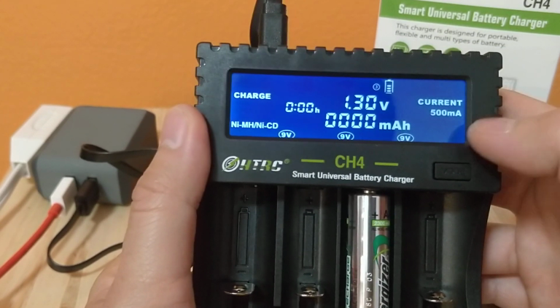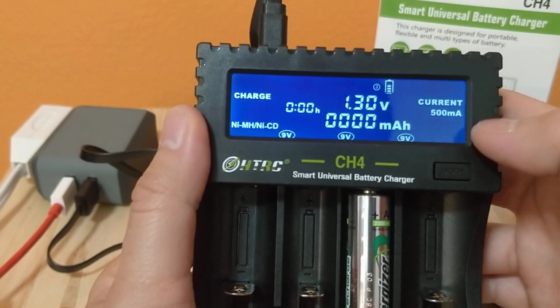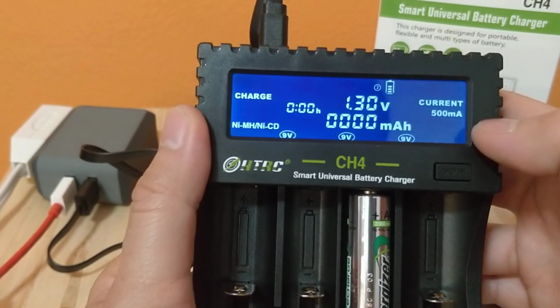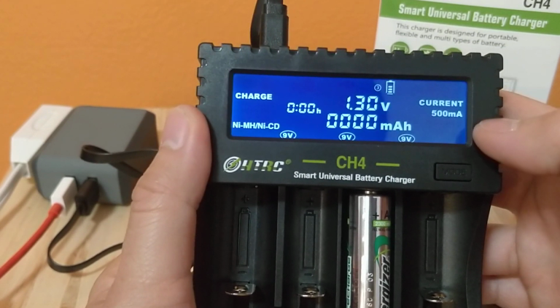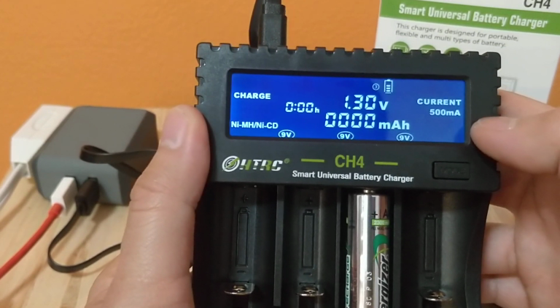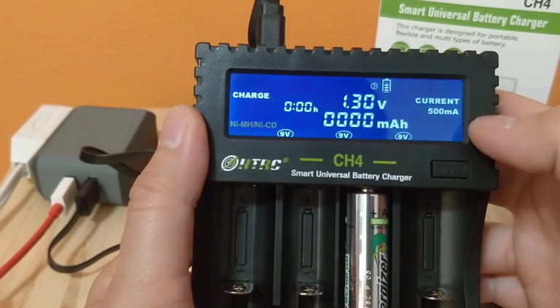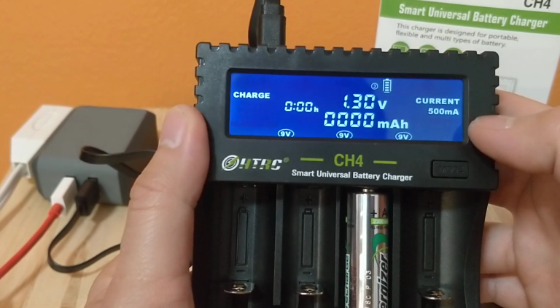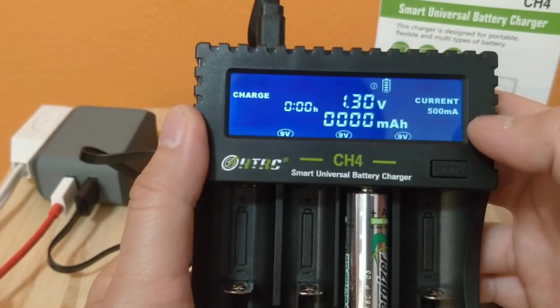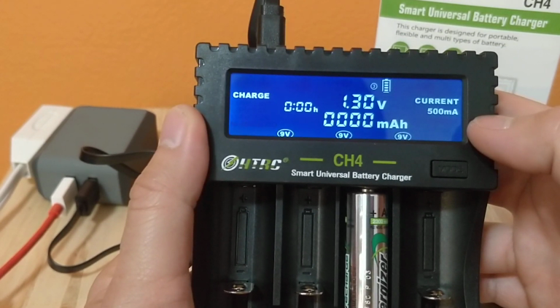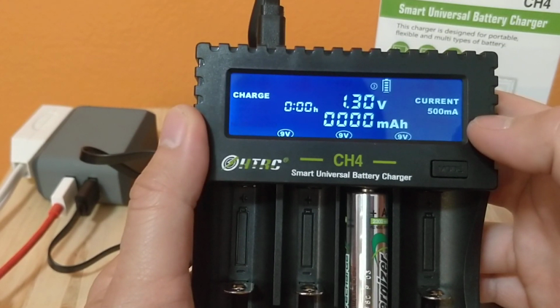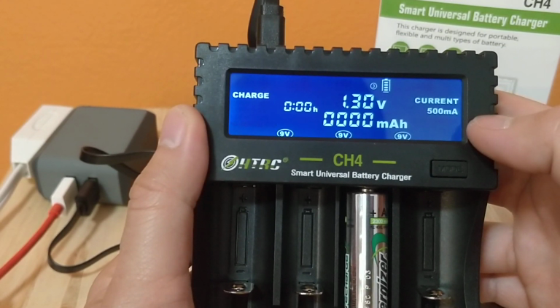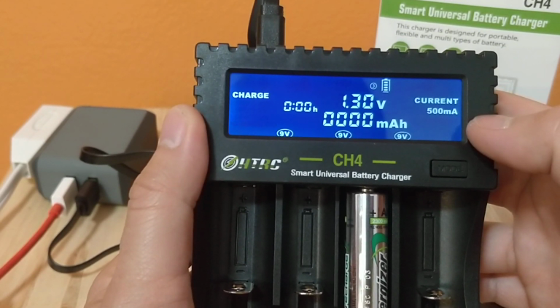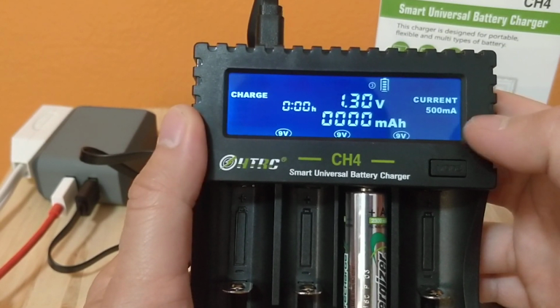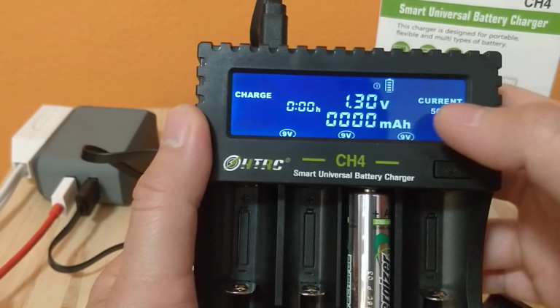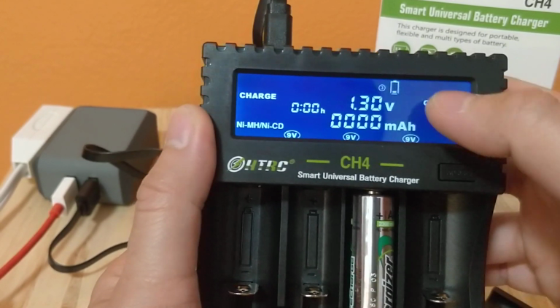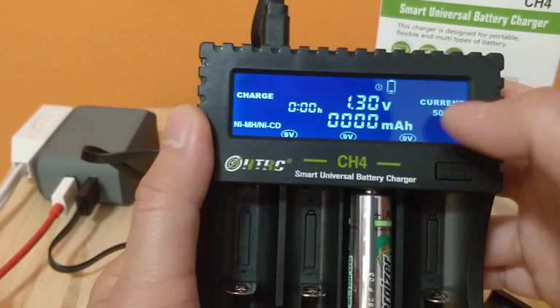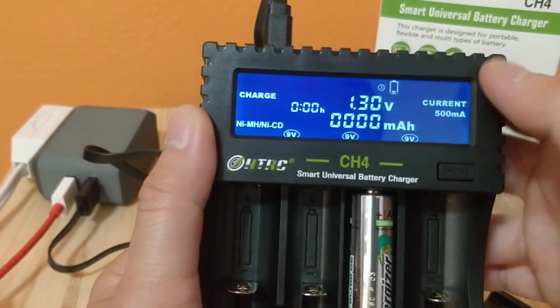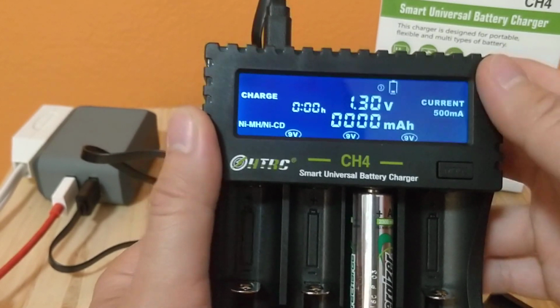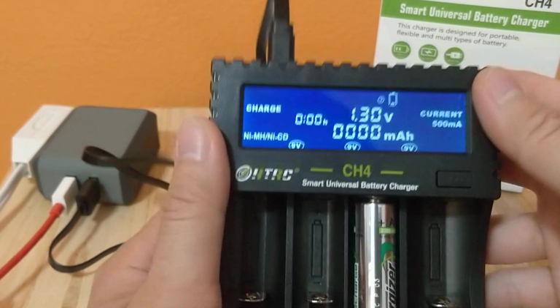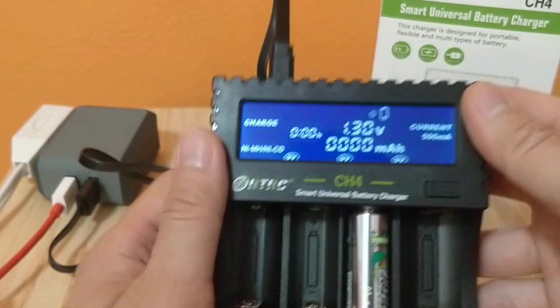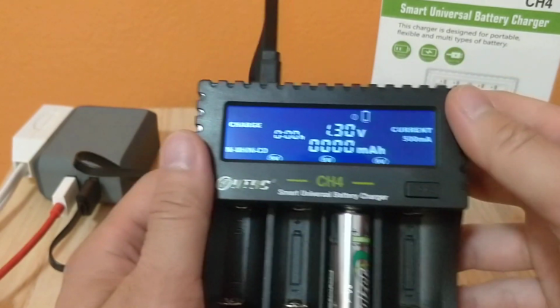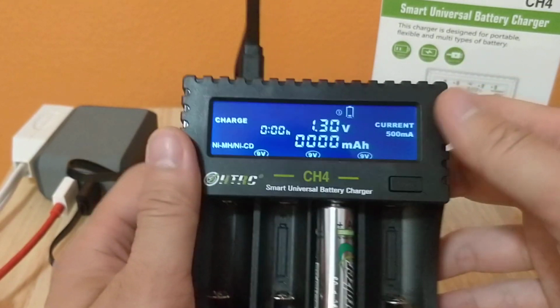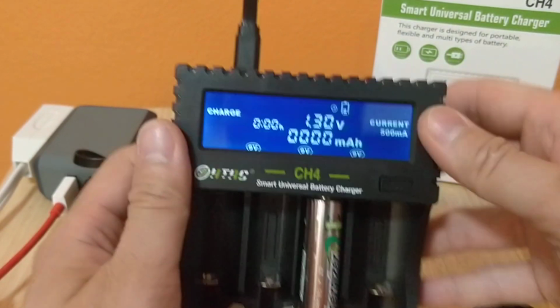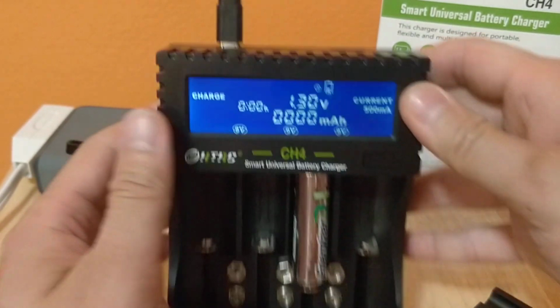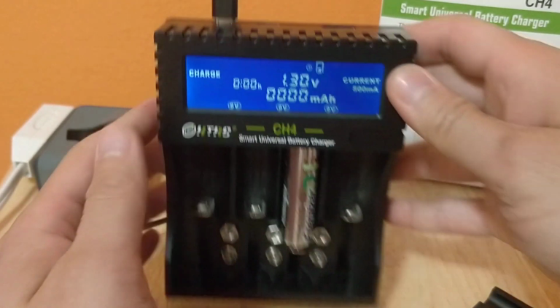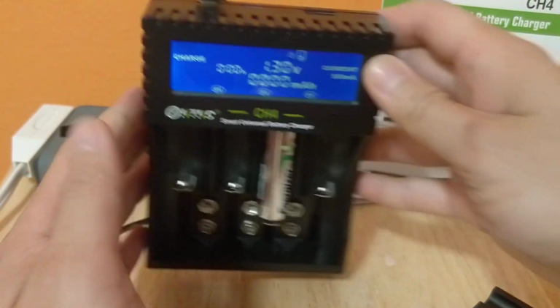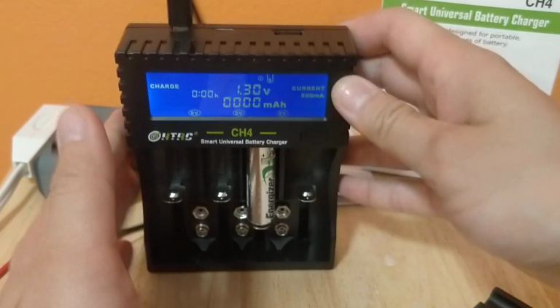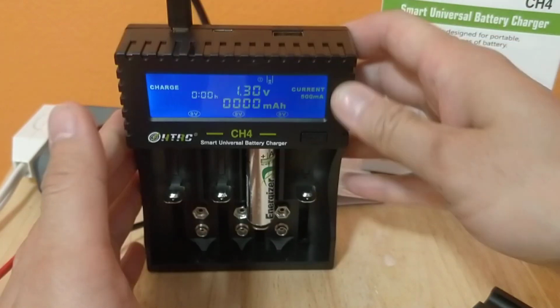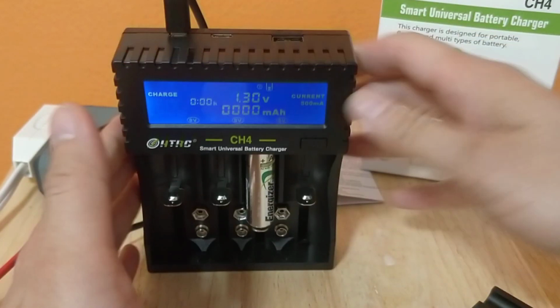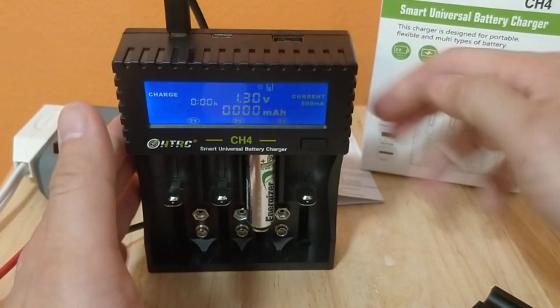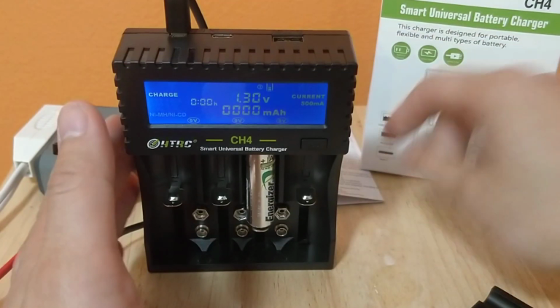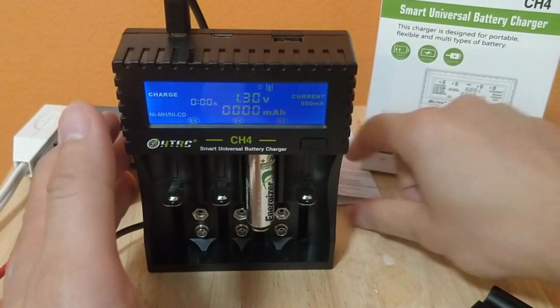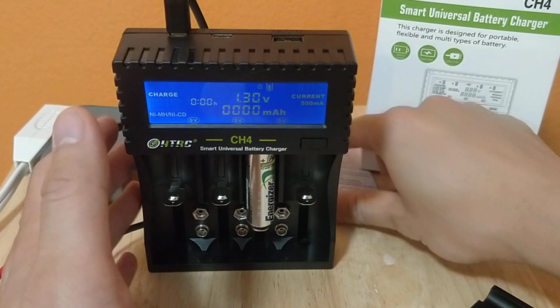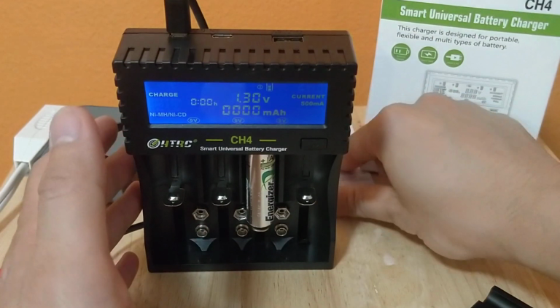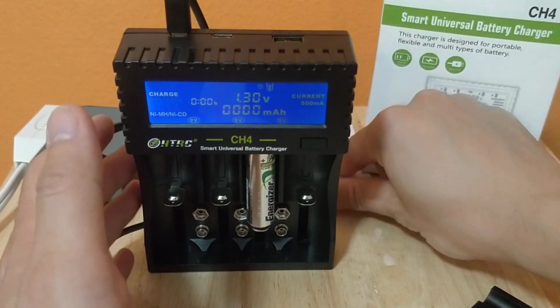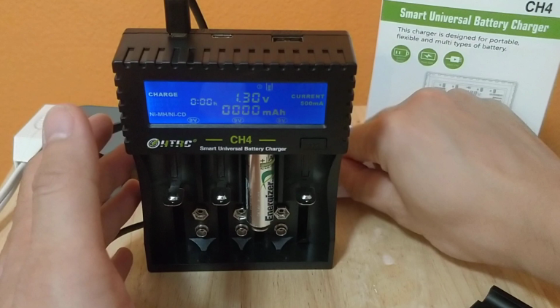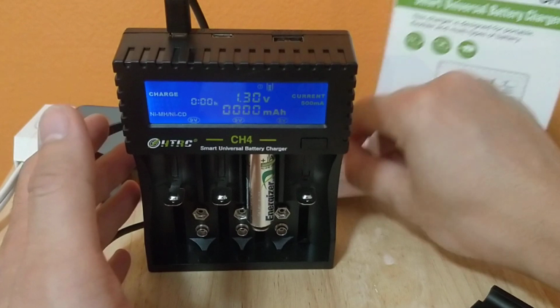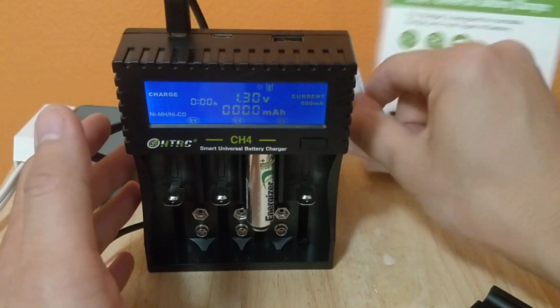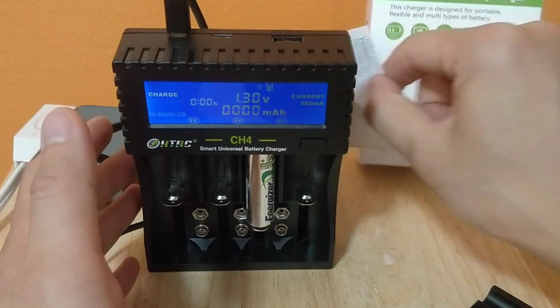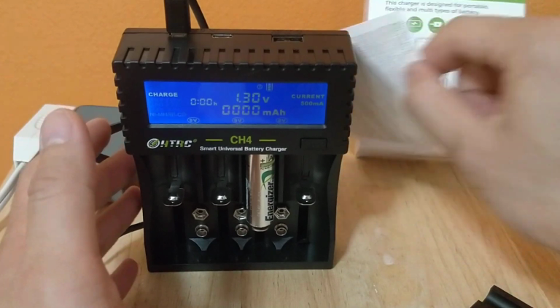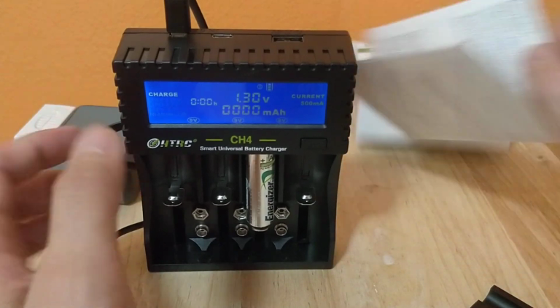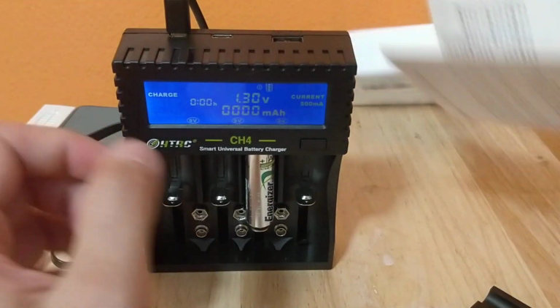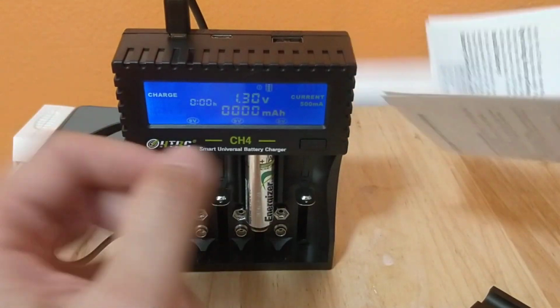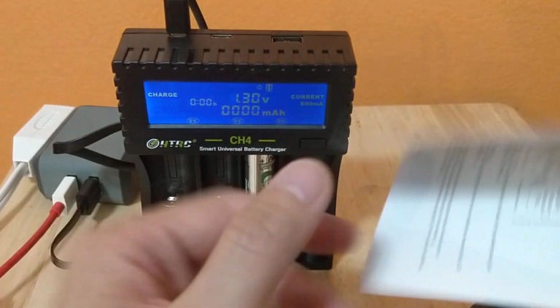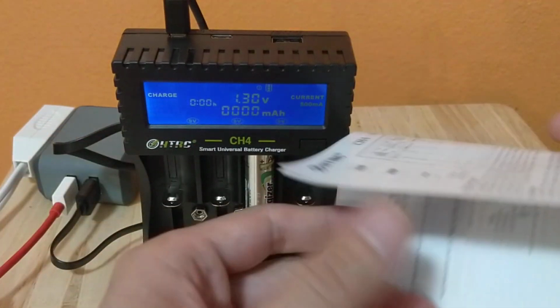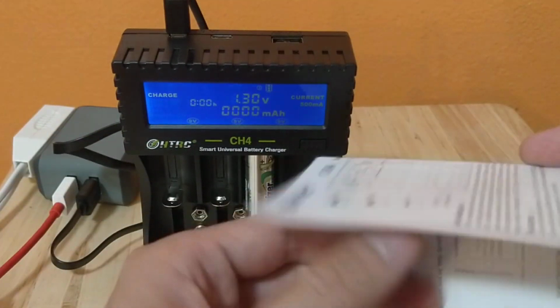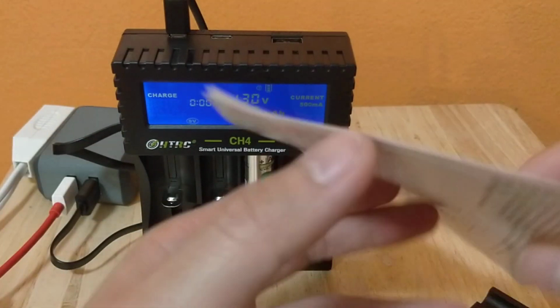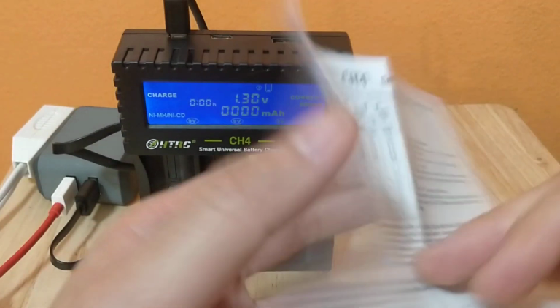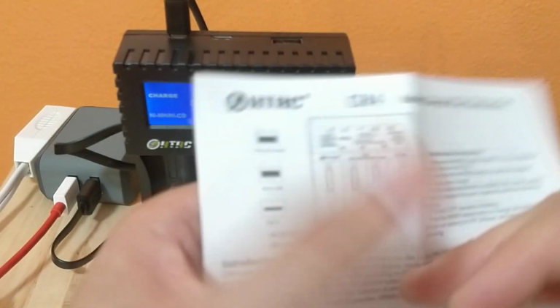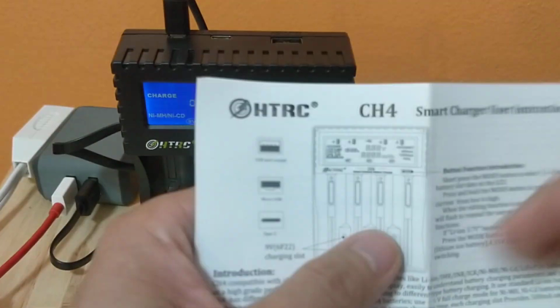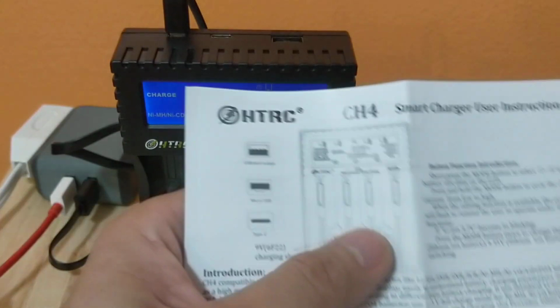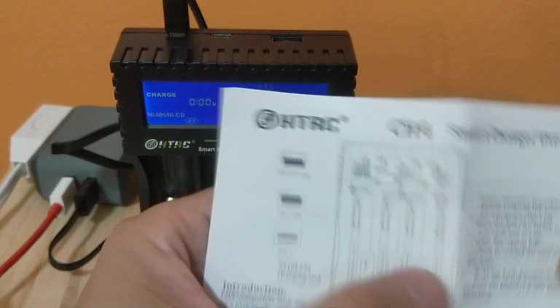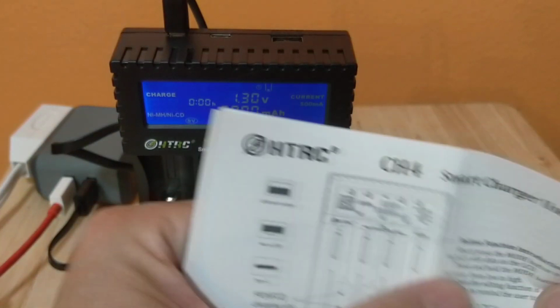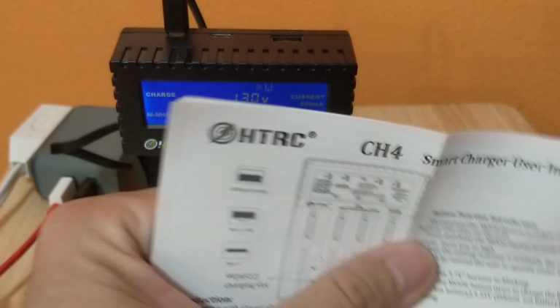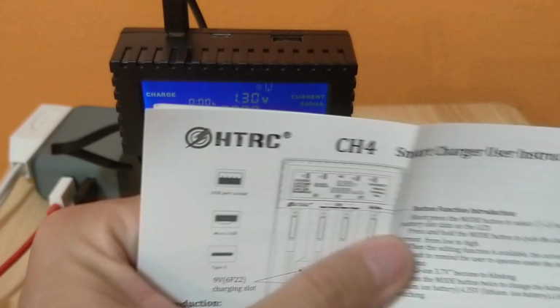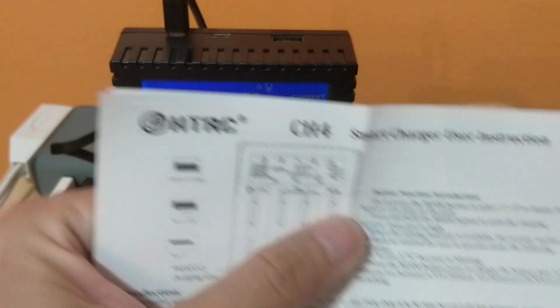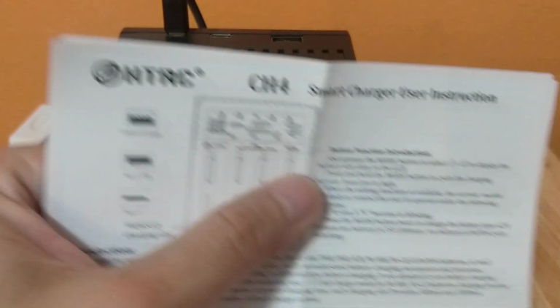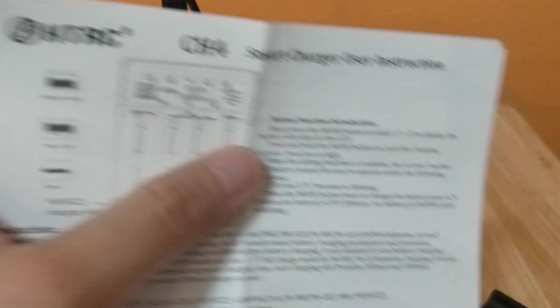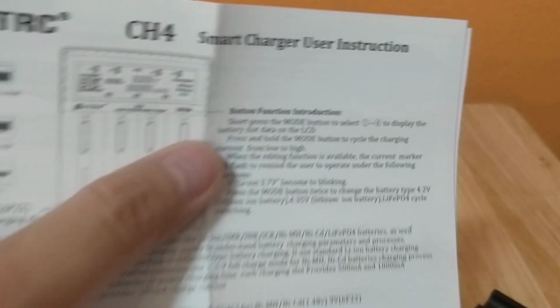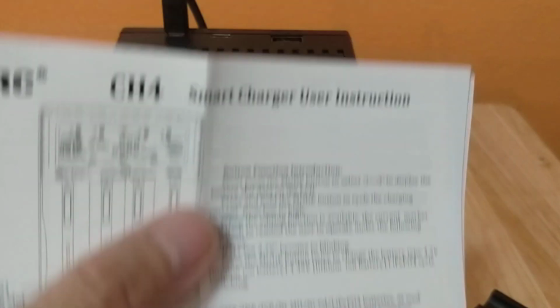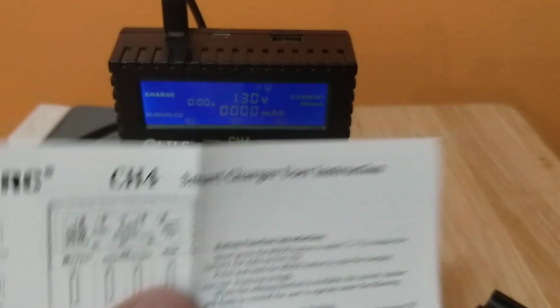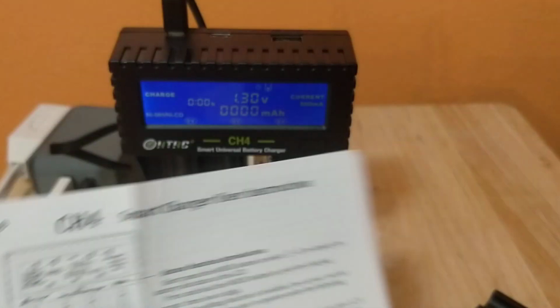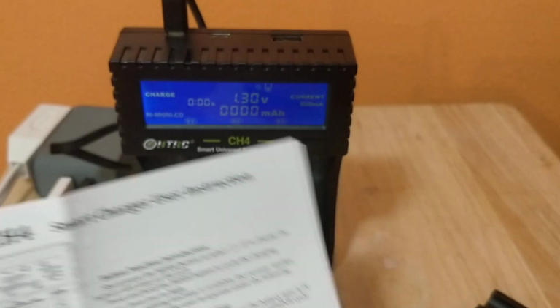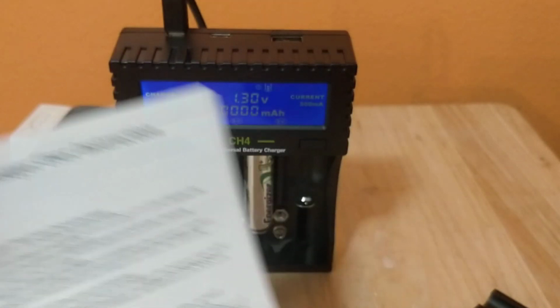There it is - charging! Looks like it's charging. Okay, let's look through the instruction manual because I heard it looks really confusing.